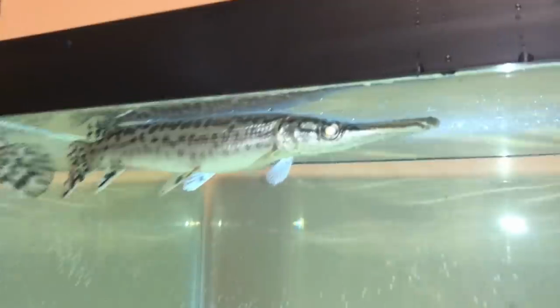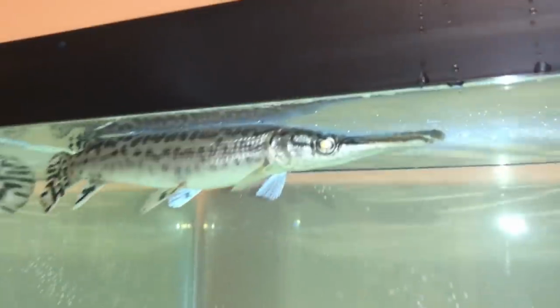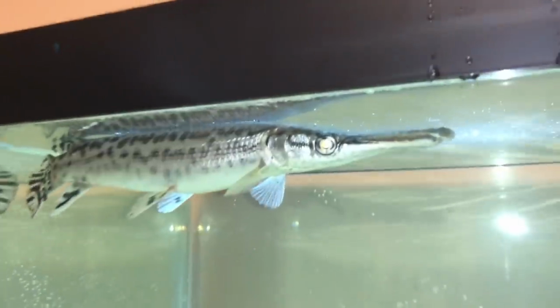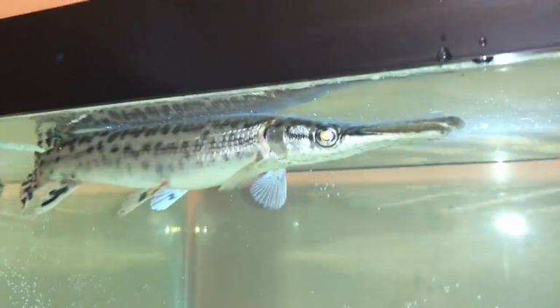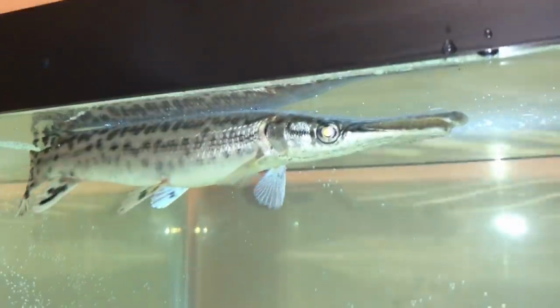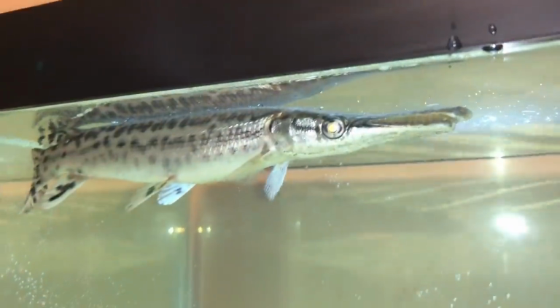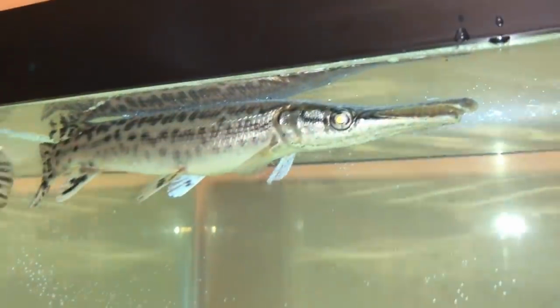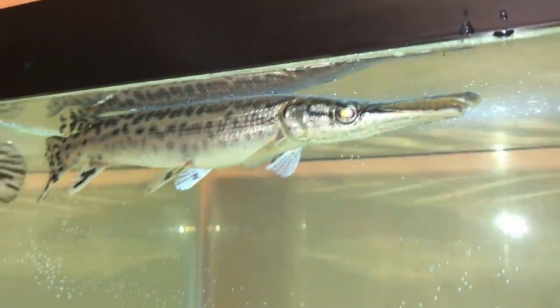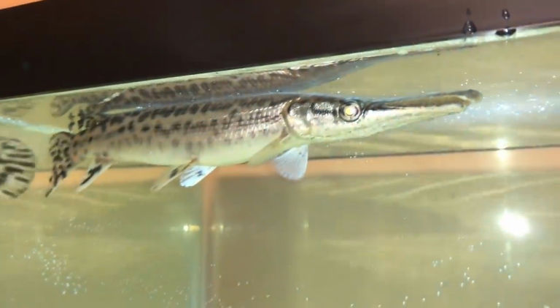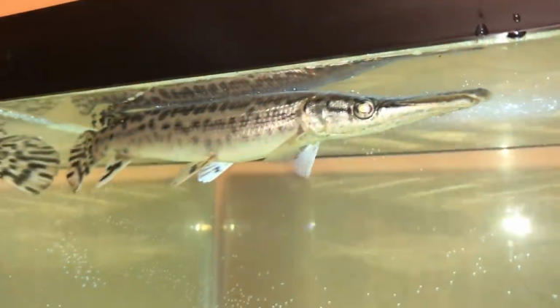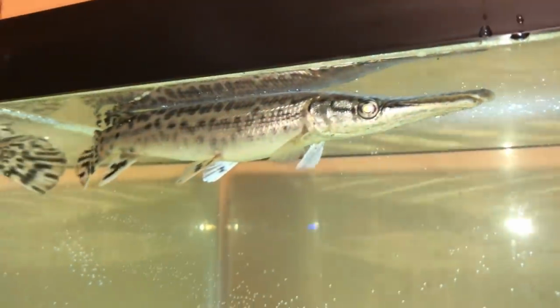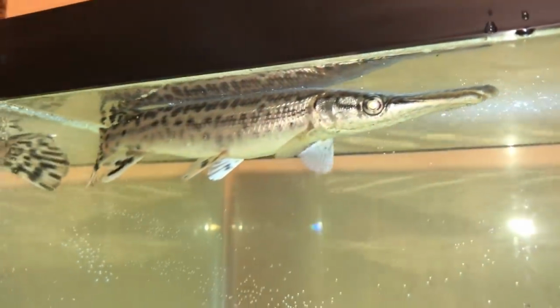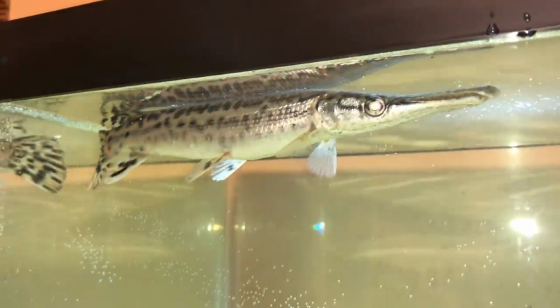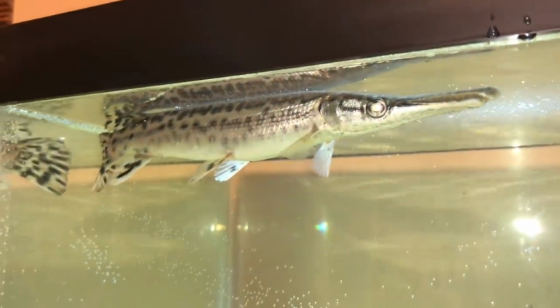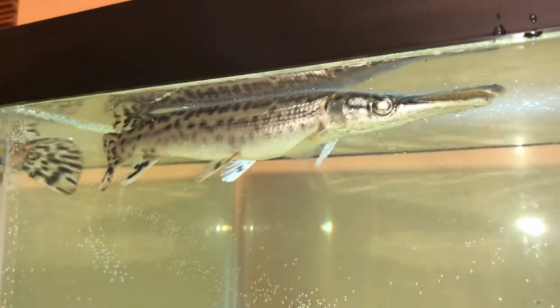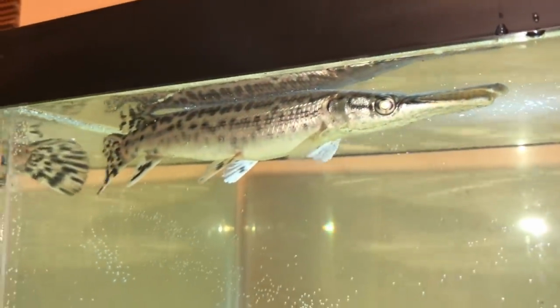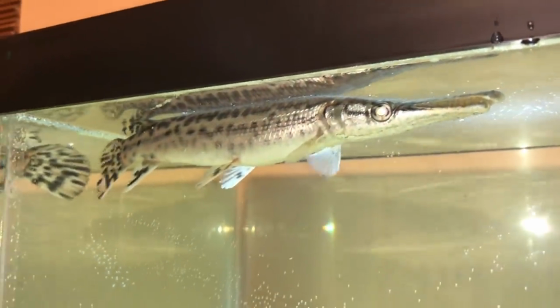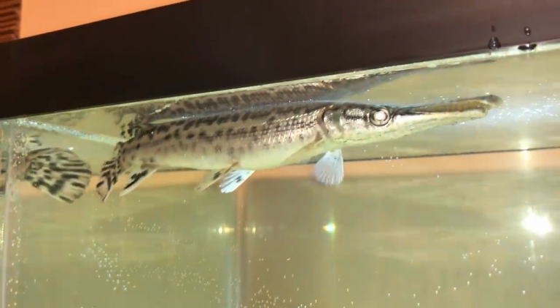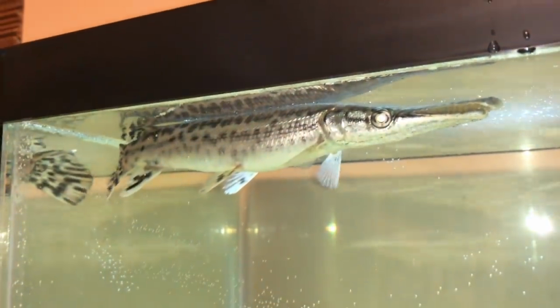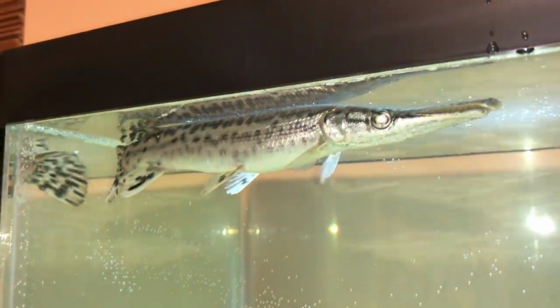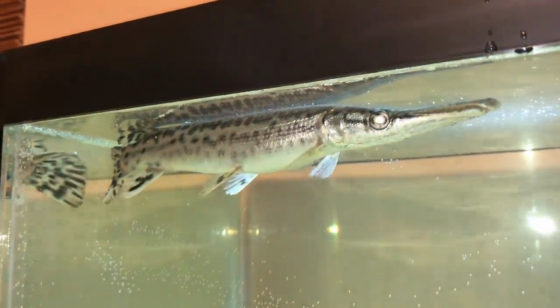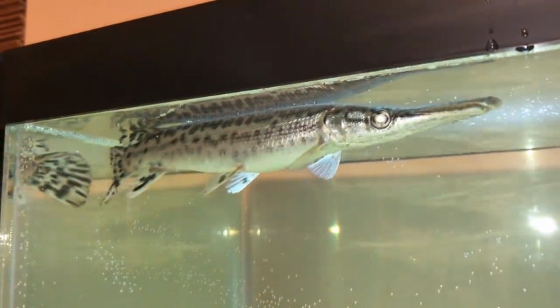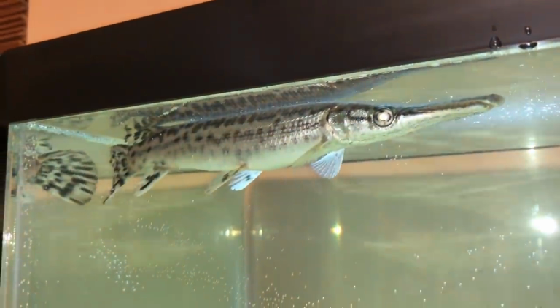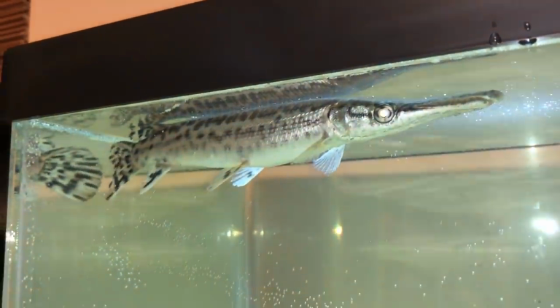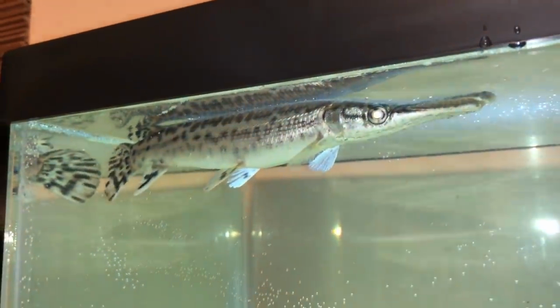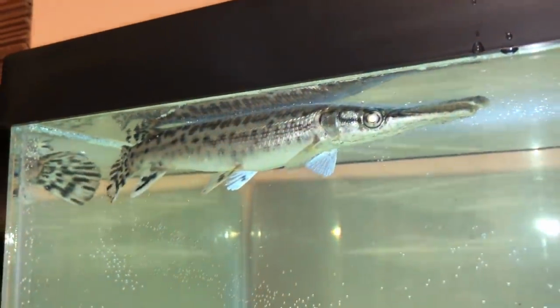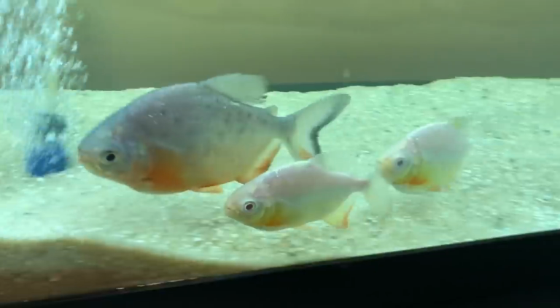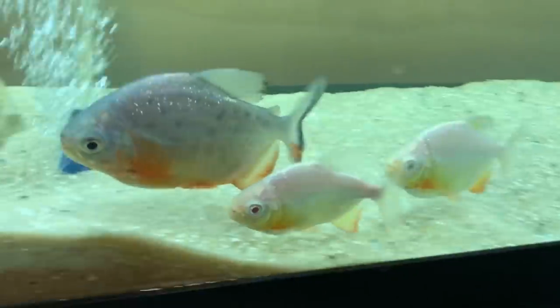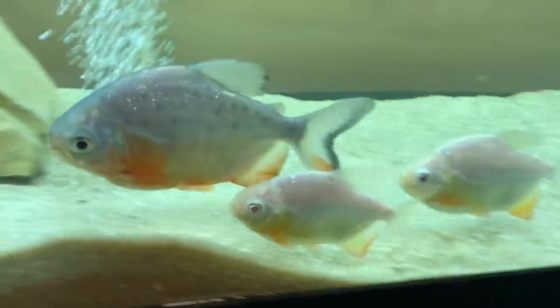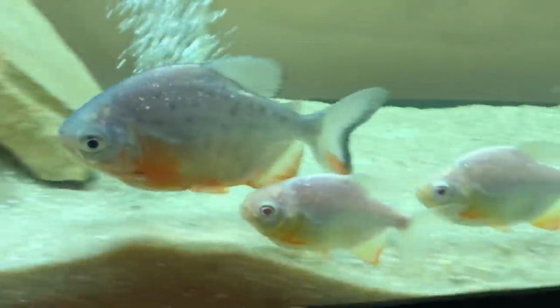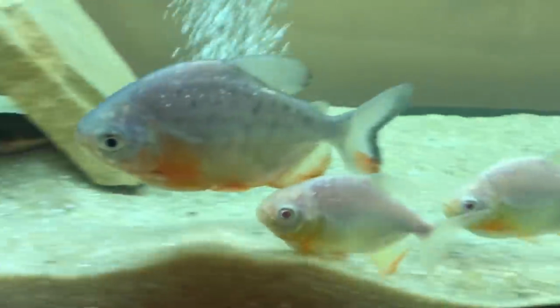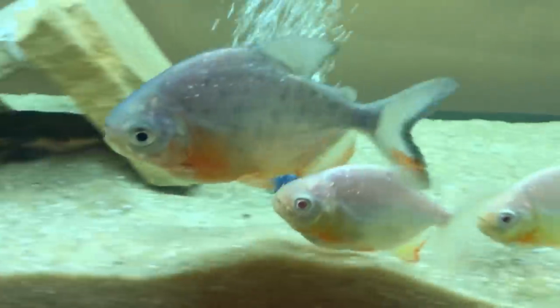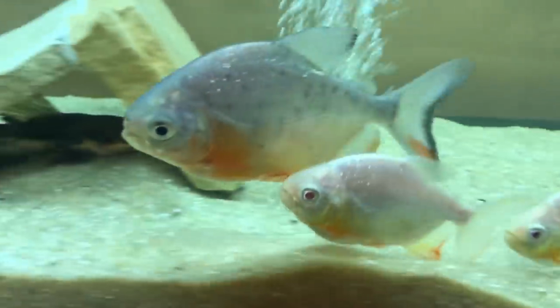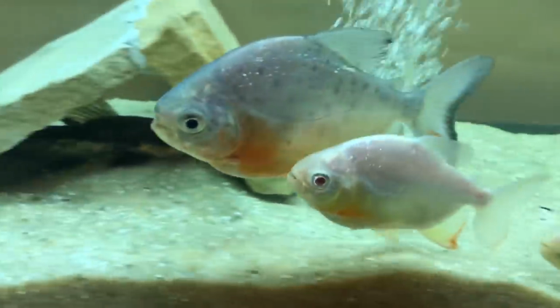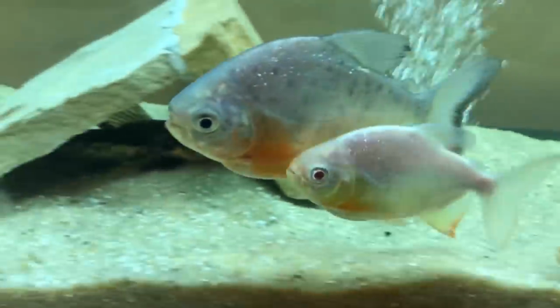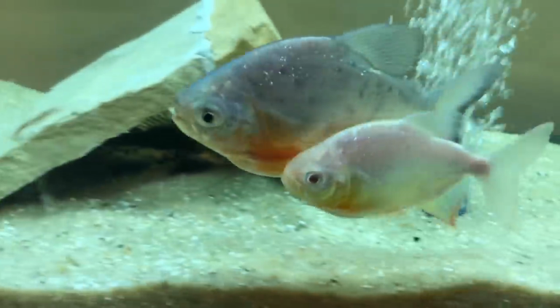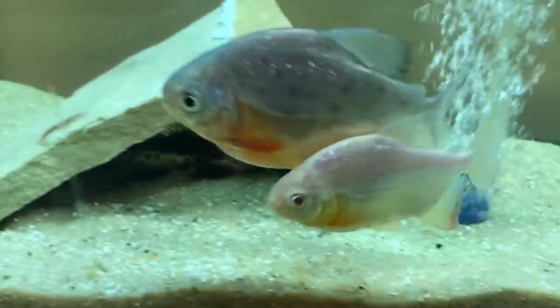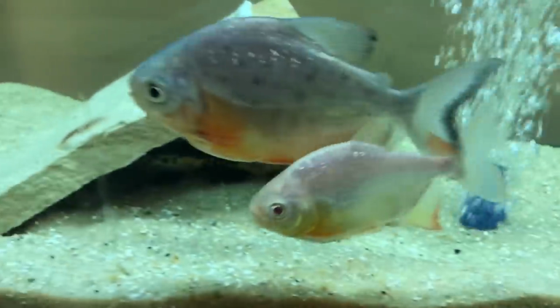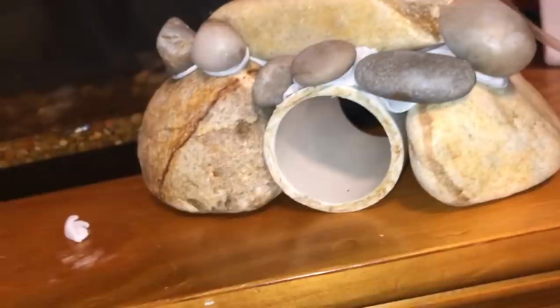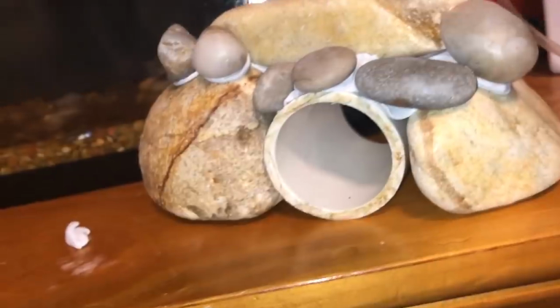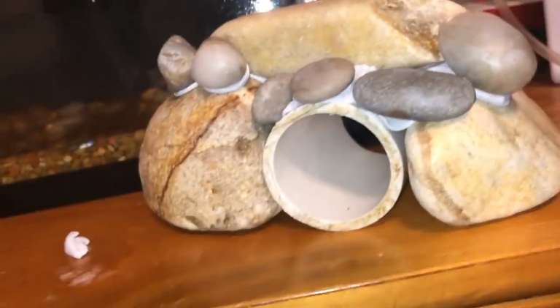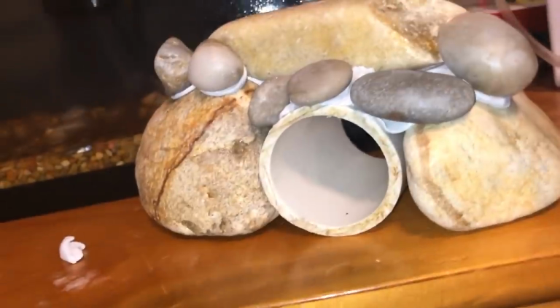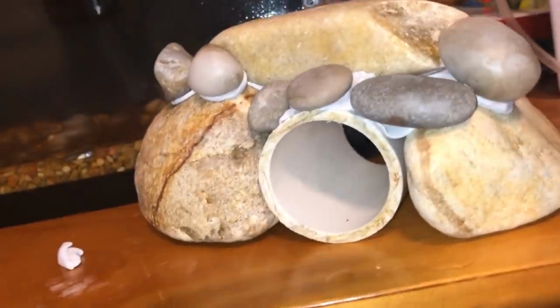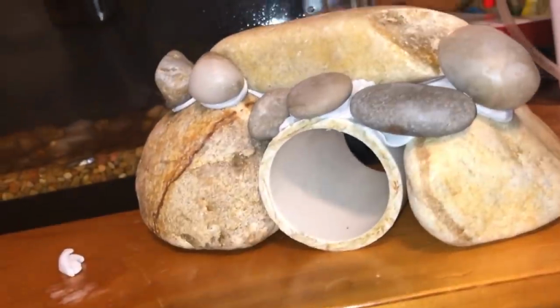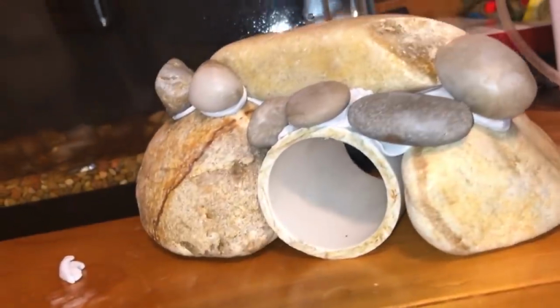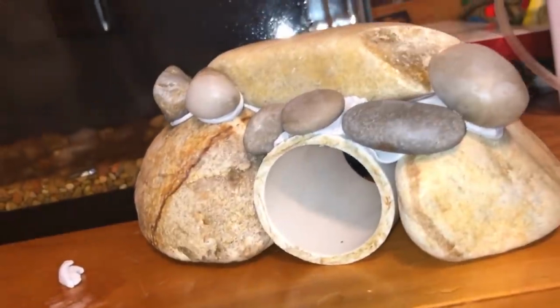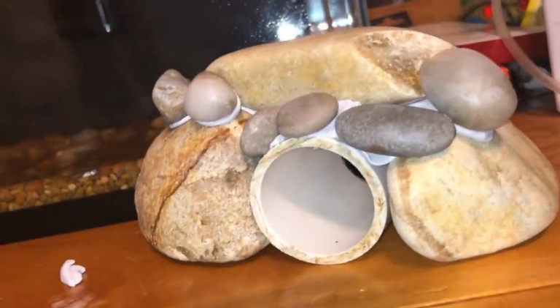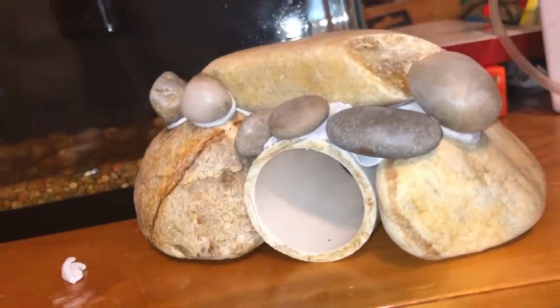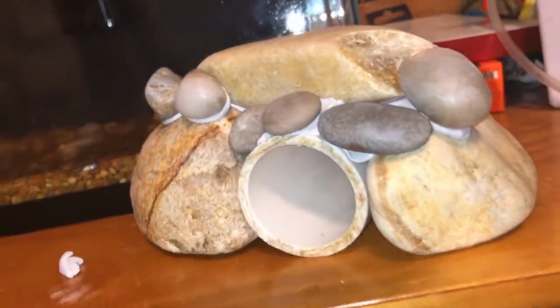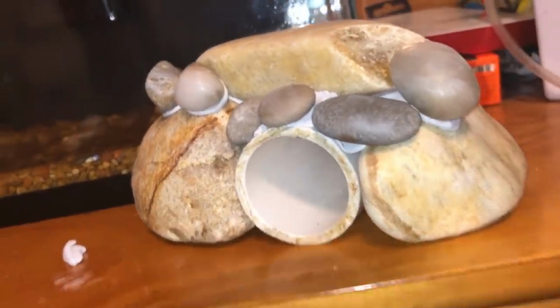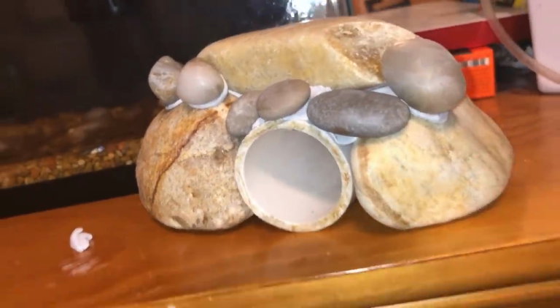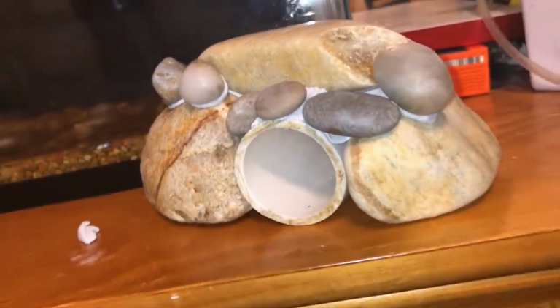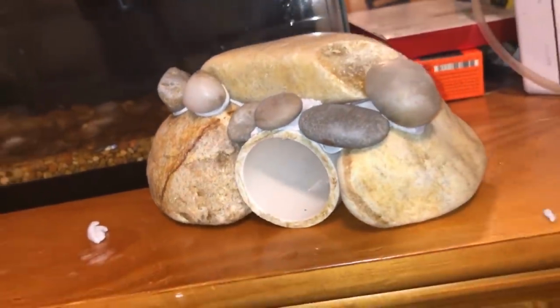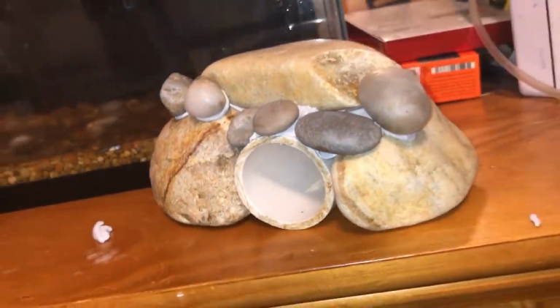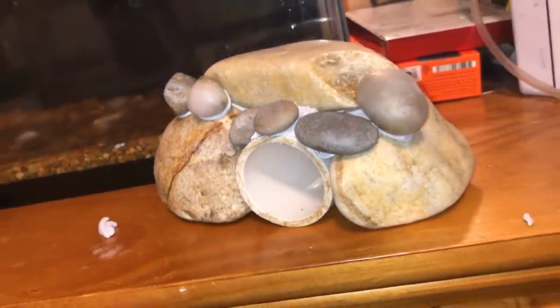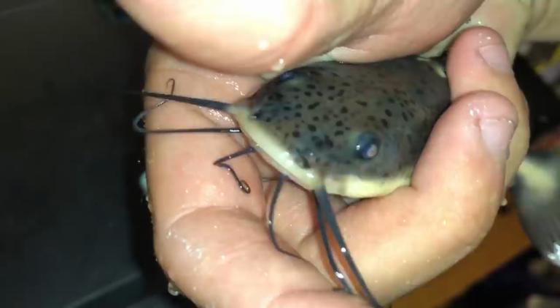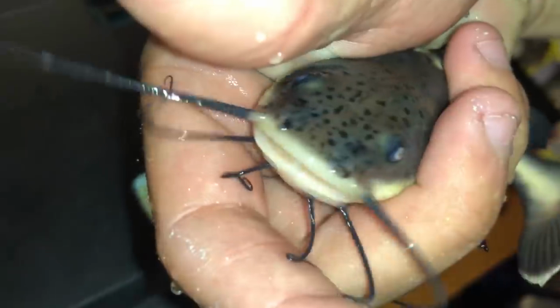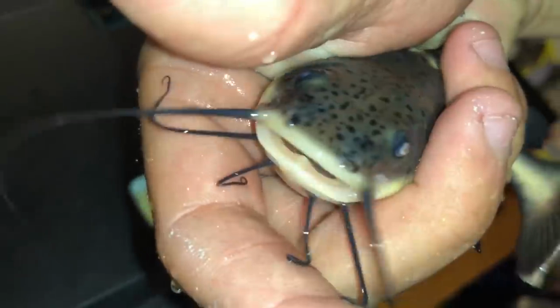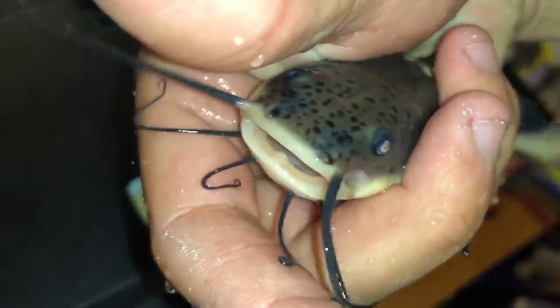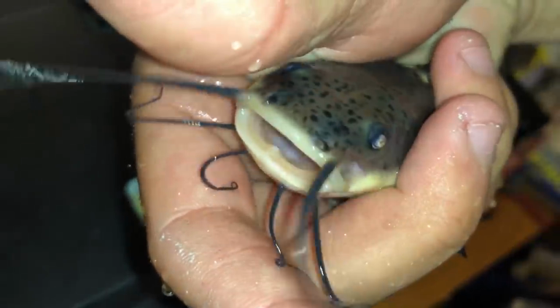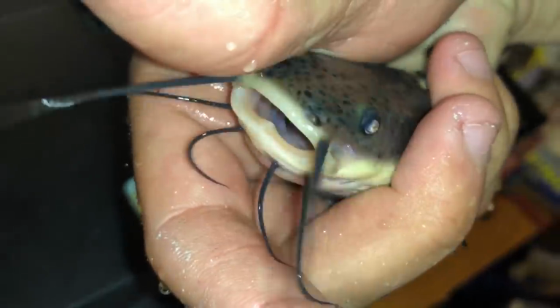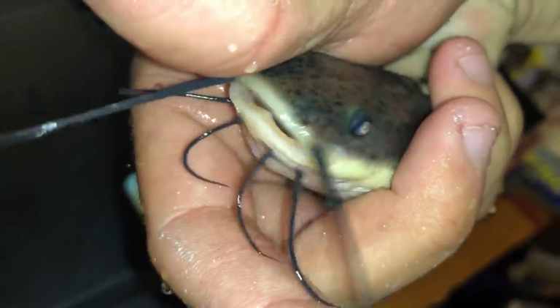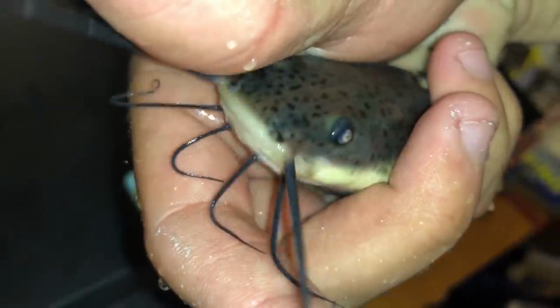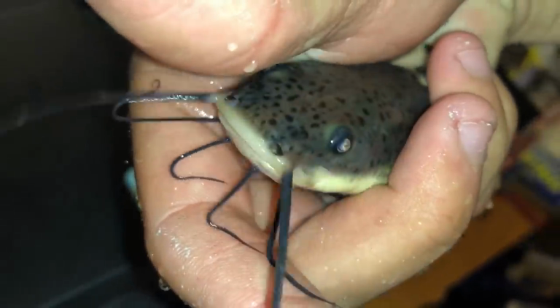Look how big my alligator gar has gotten! Perfect with a little bit of PVC pipe. Look at his little face.